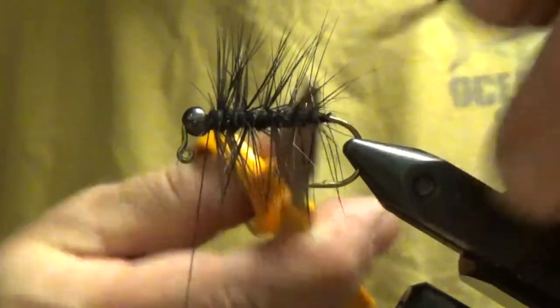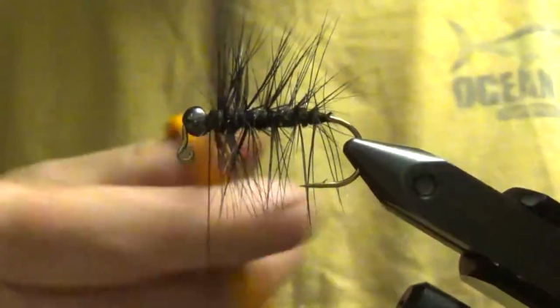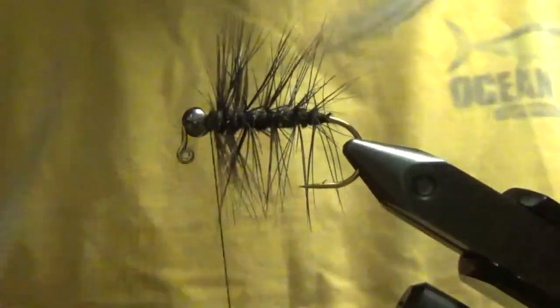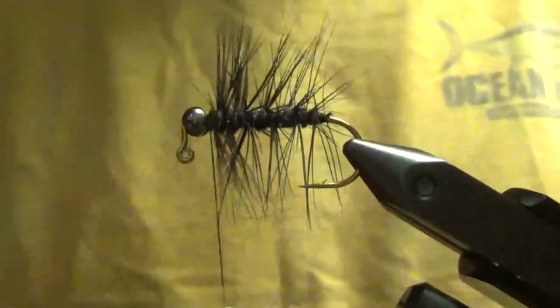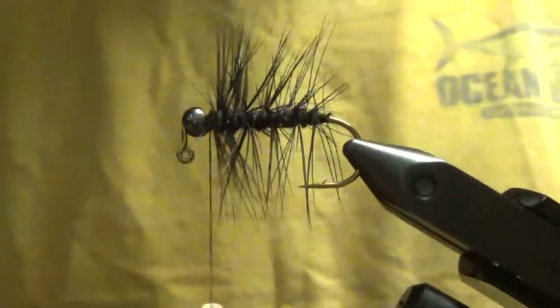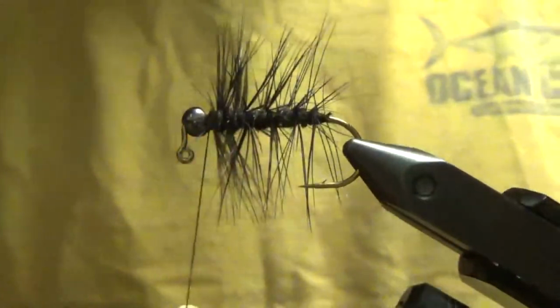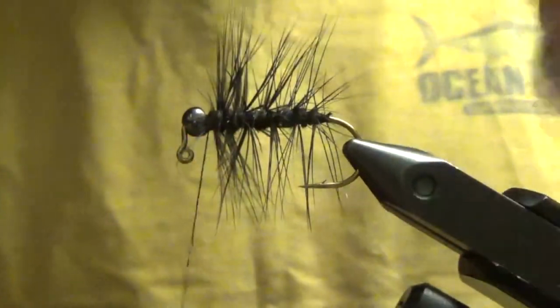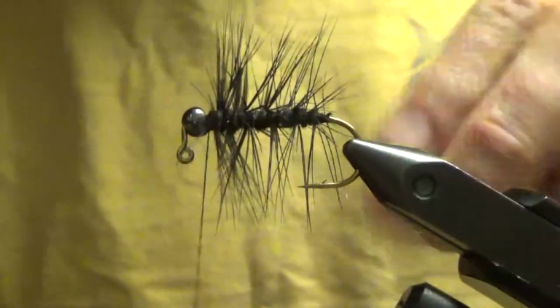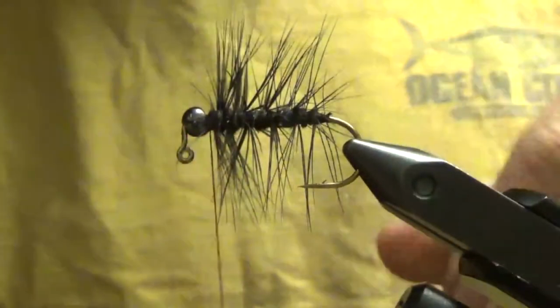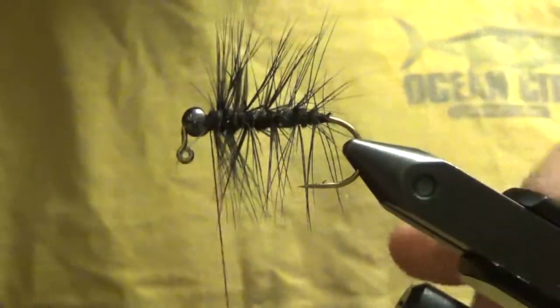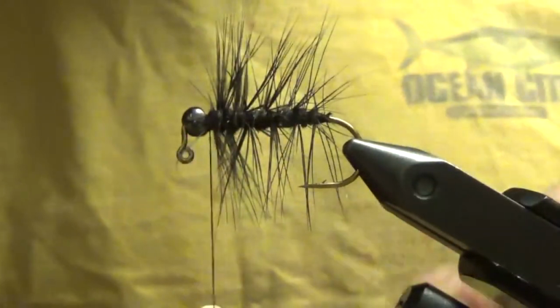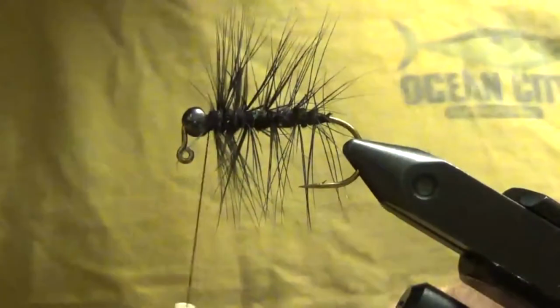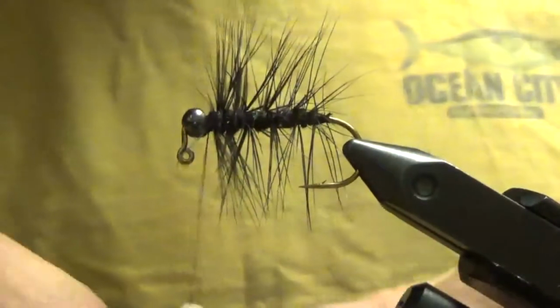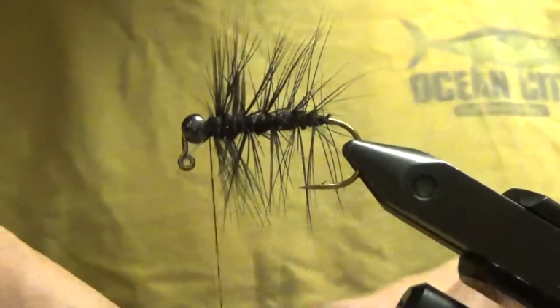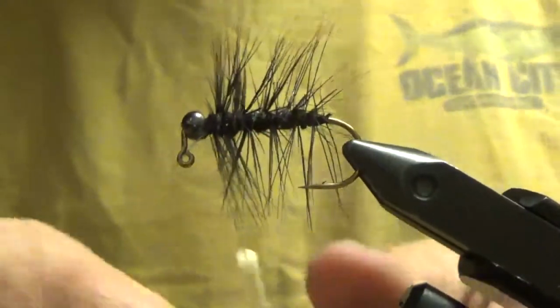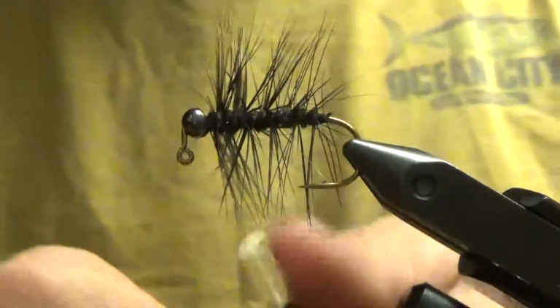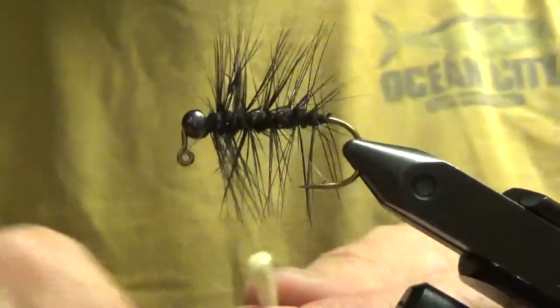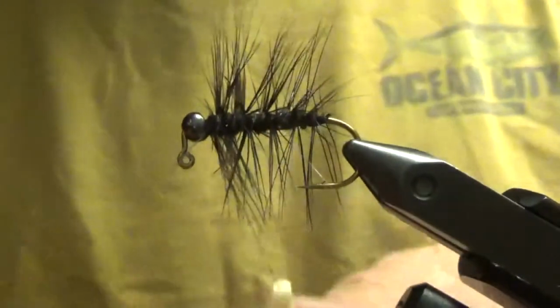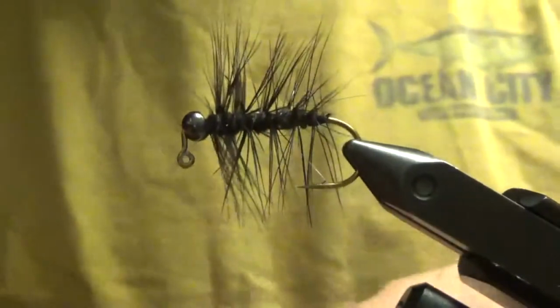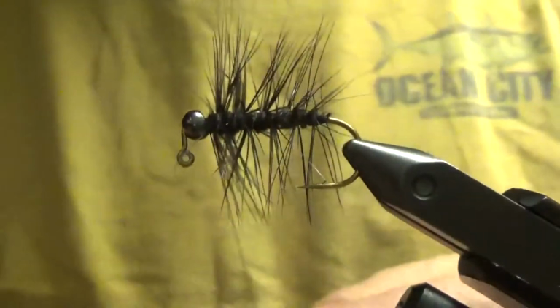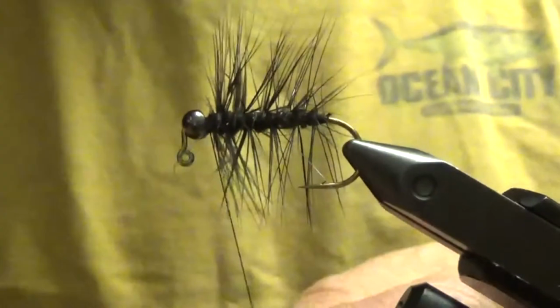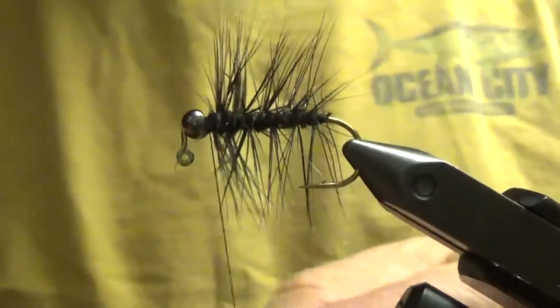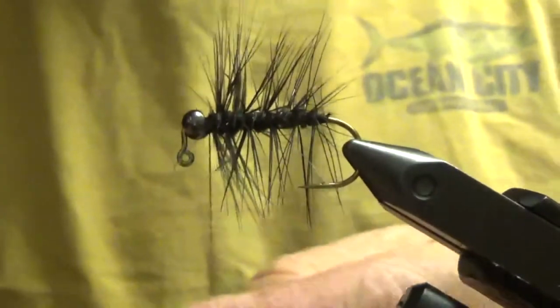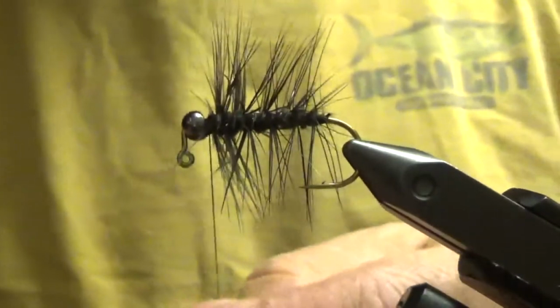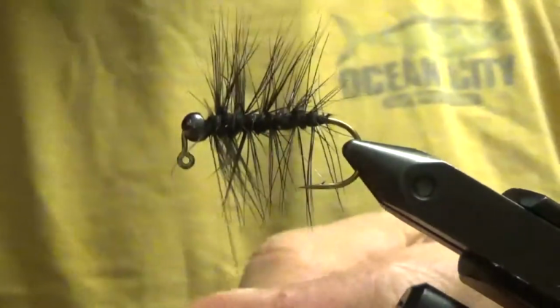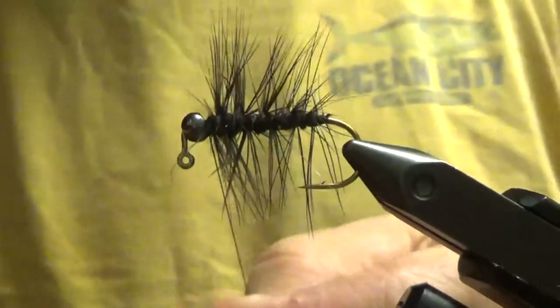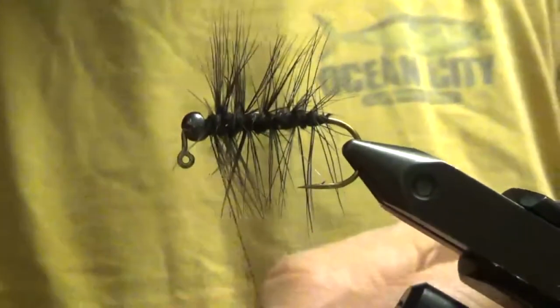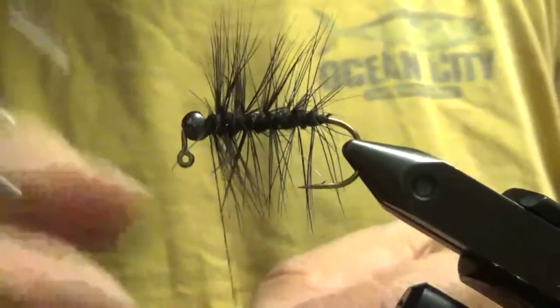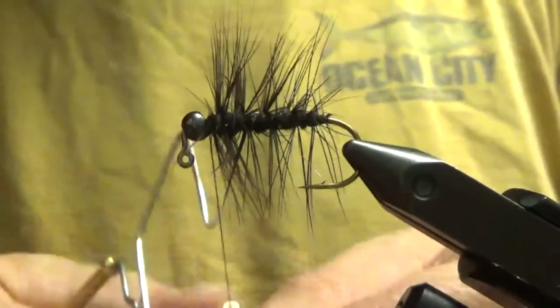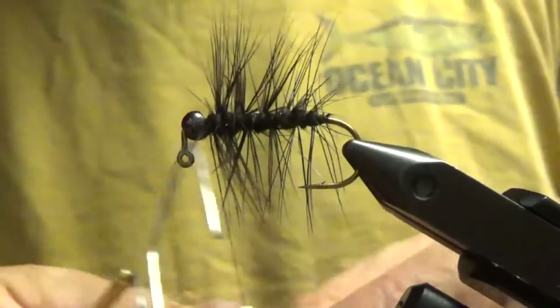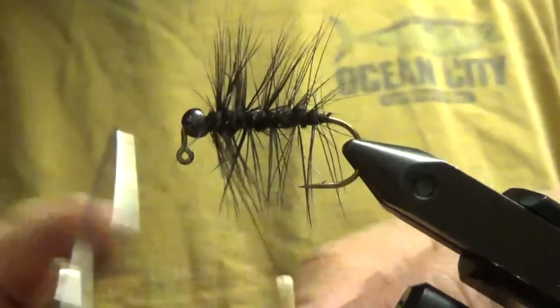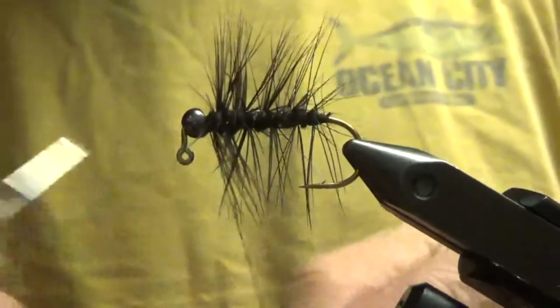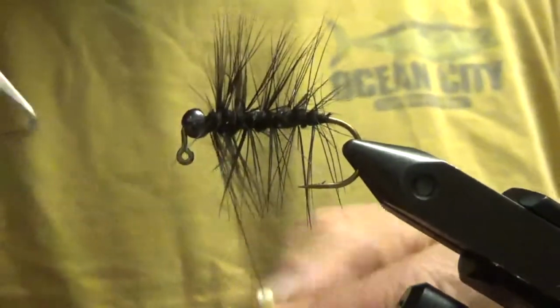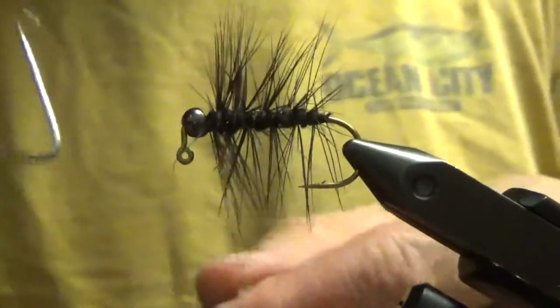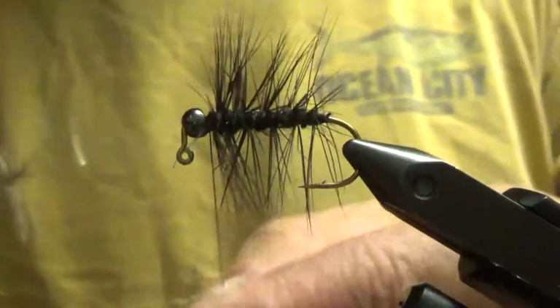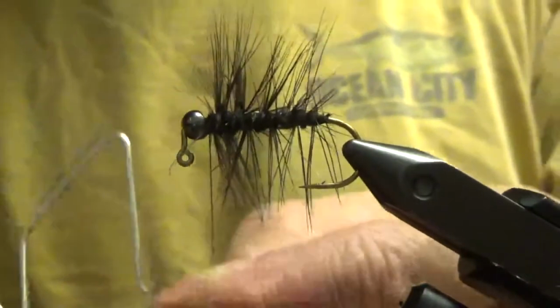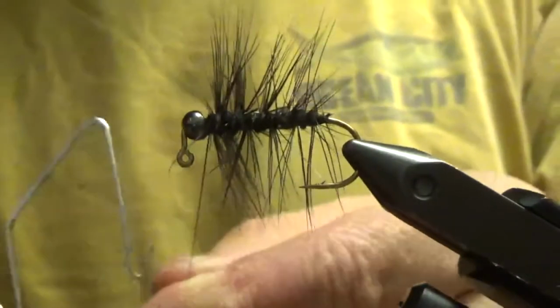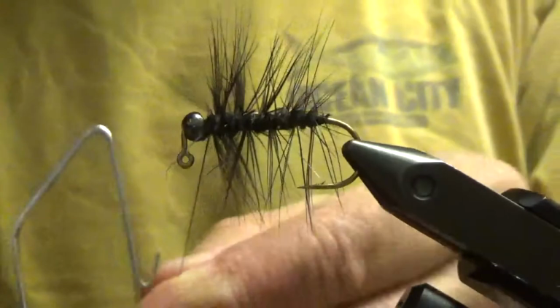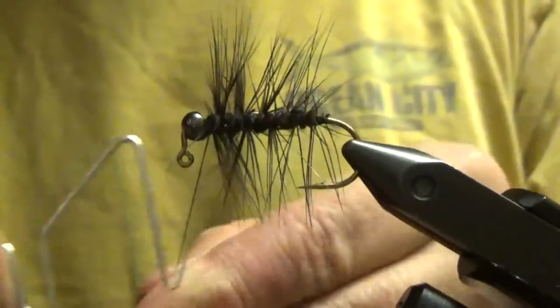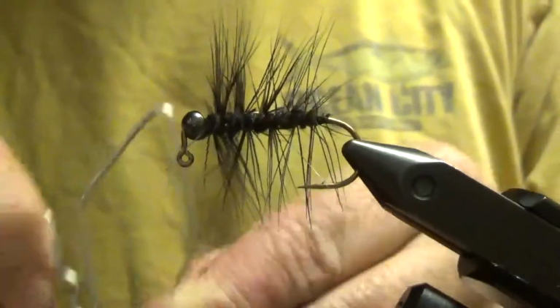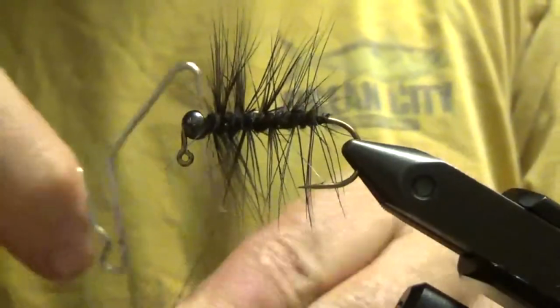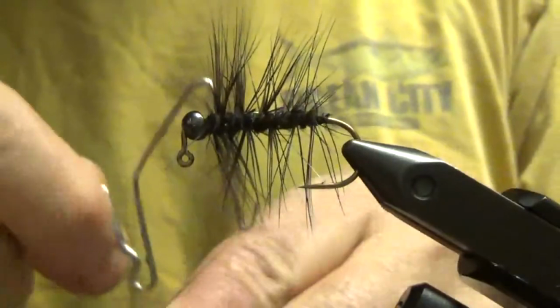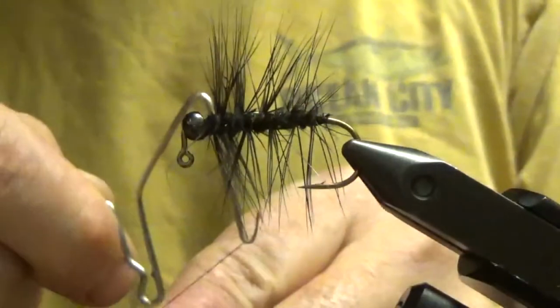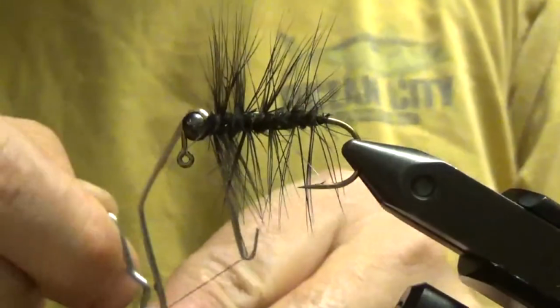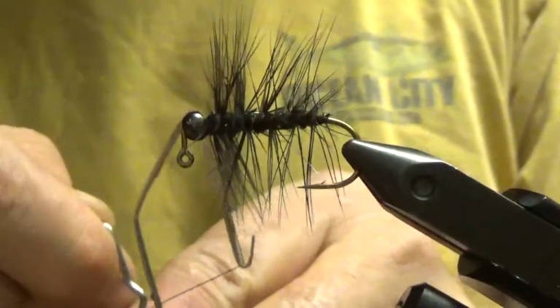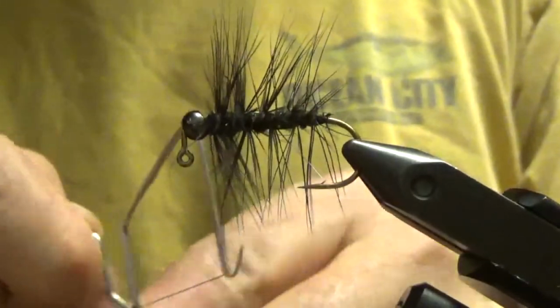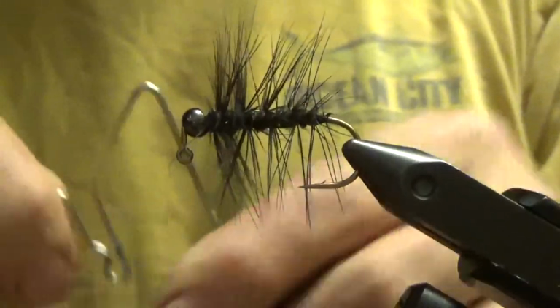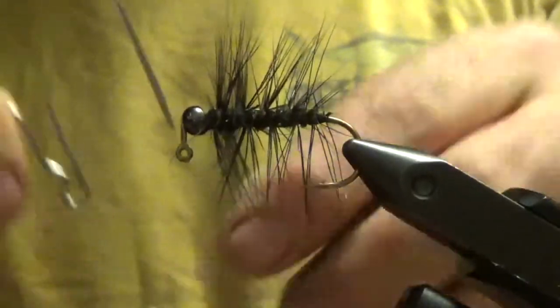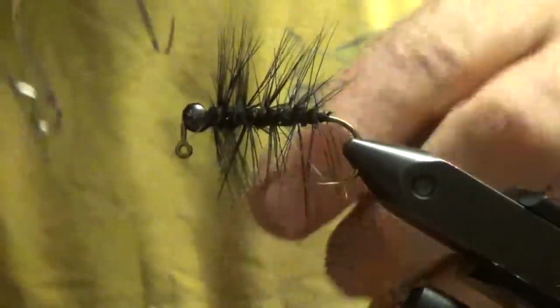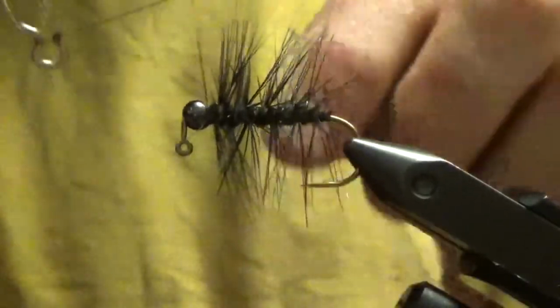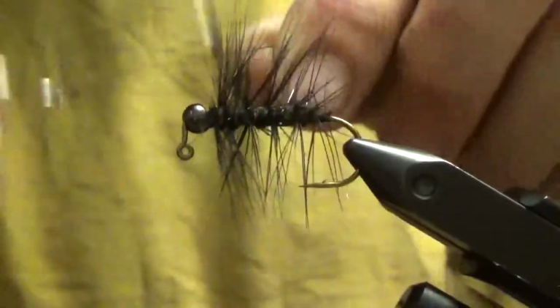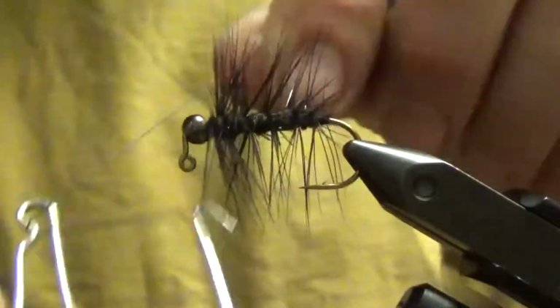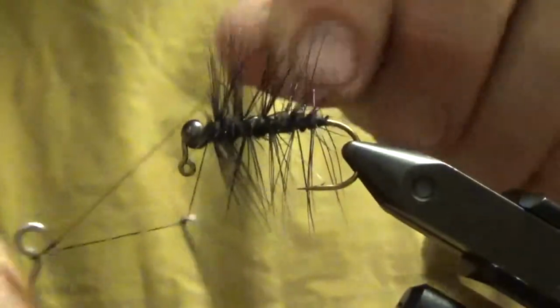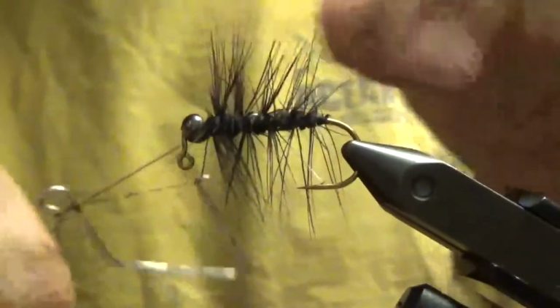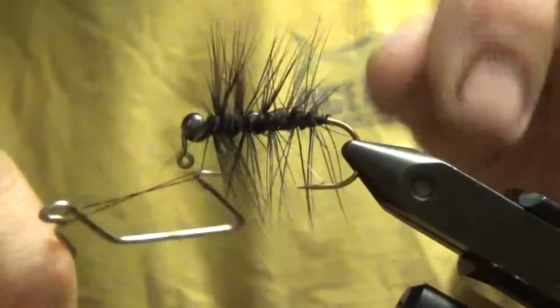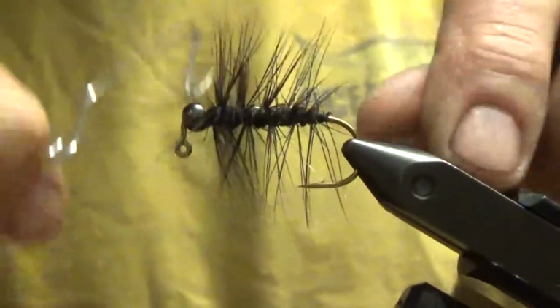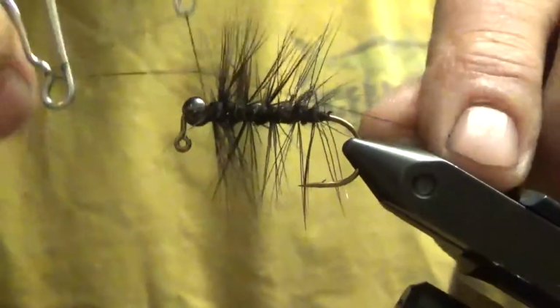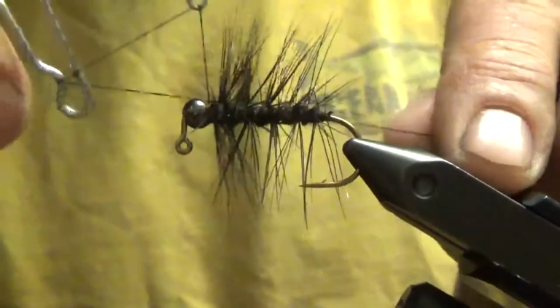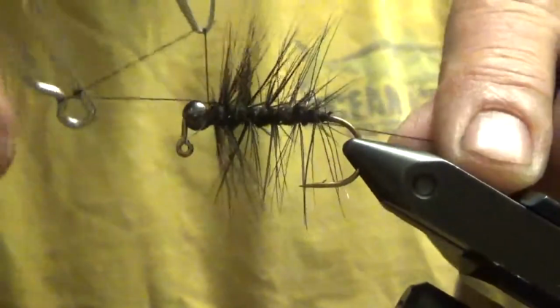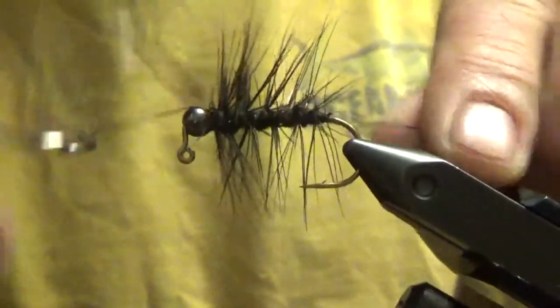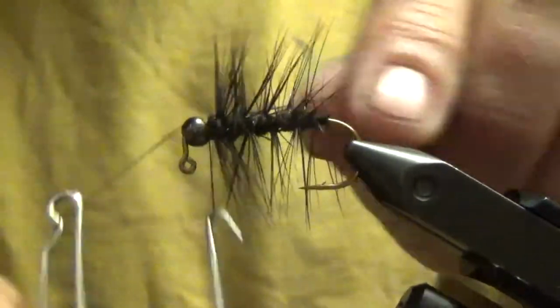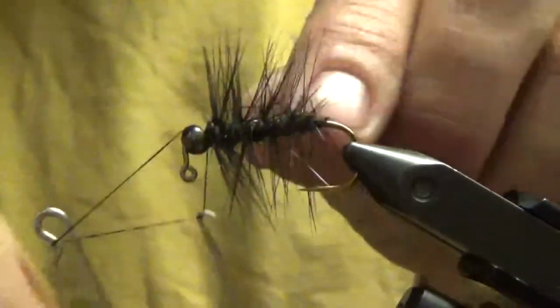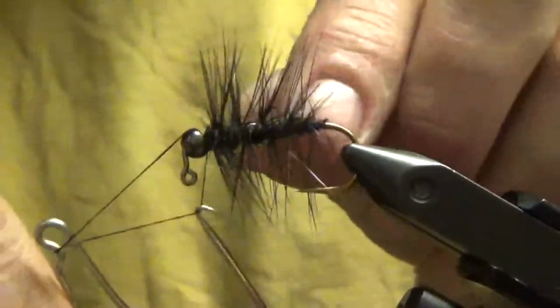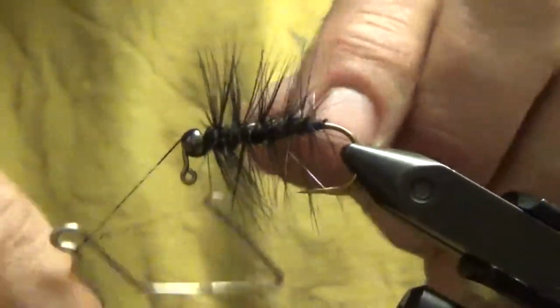Clip off your feather, then whip it — whip it real good.